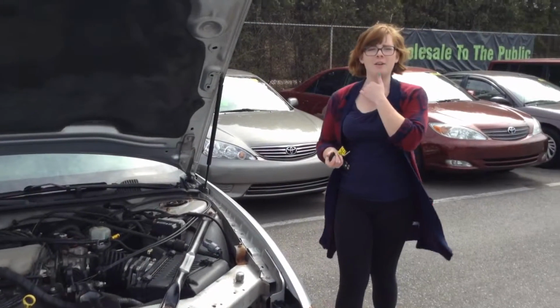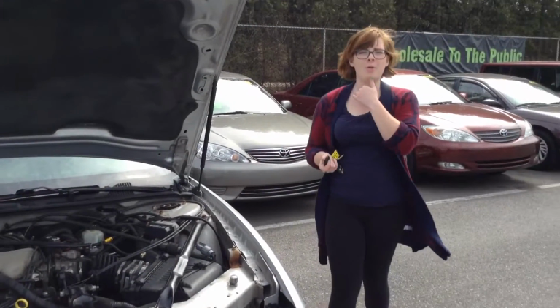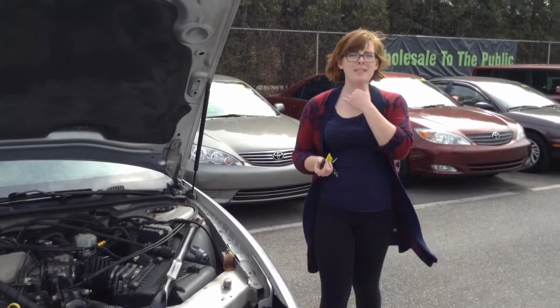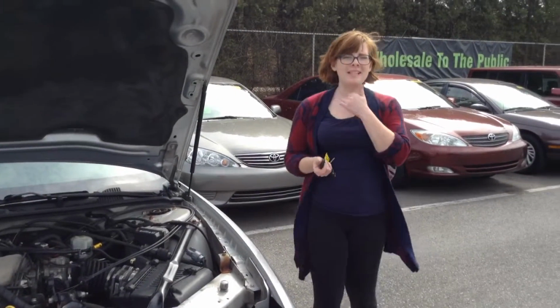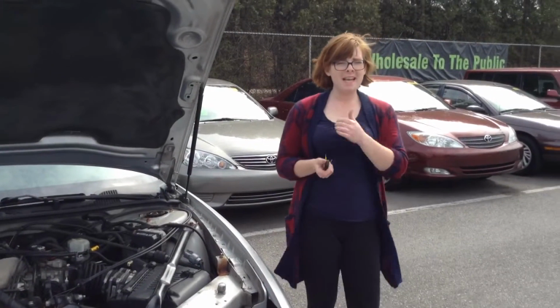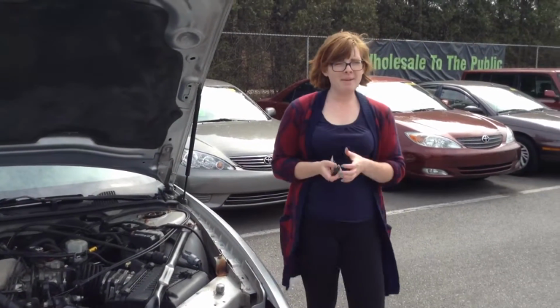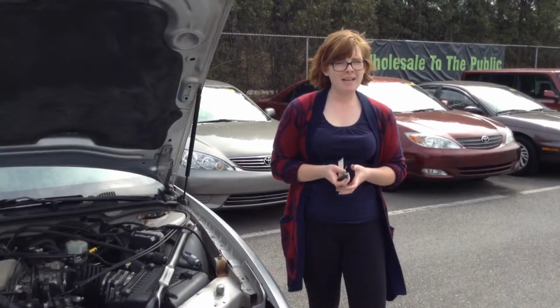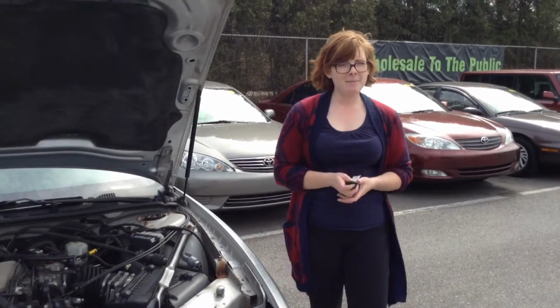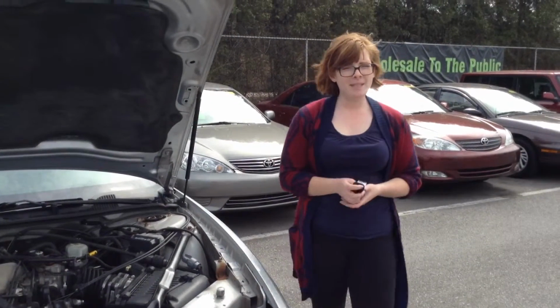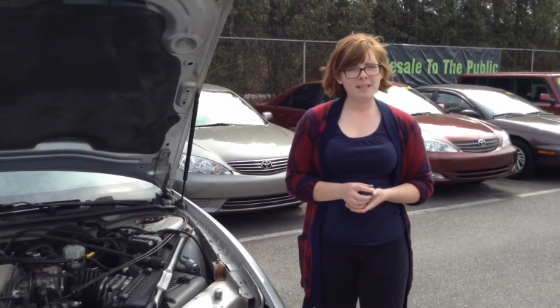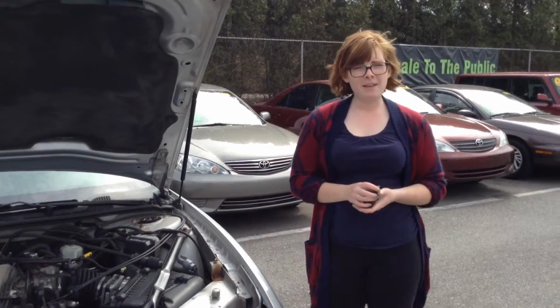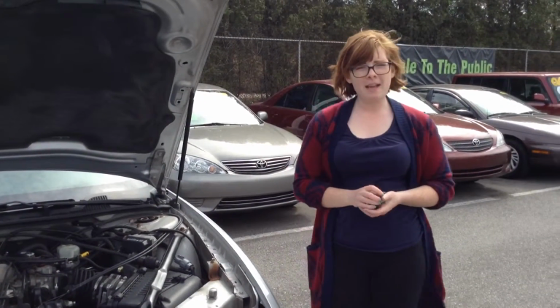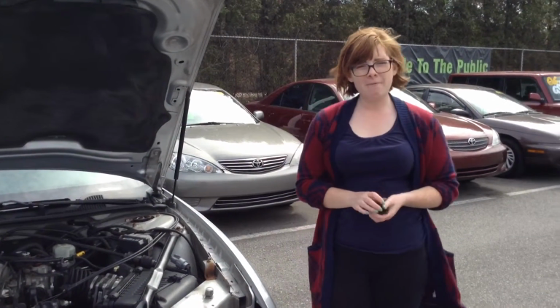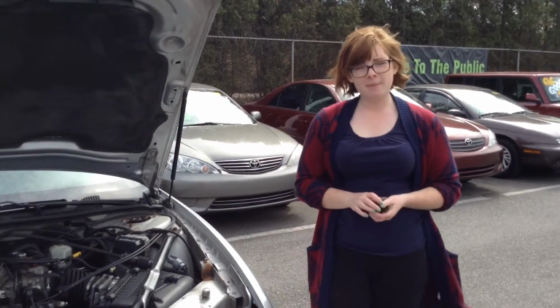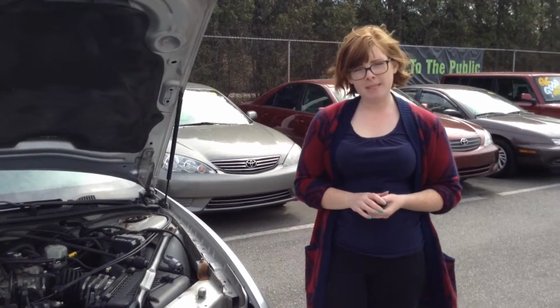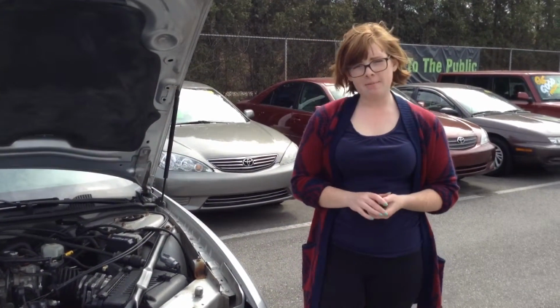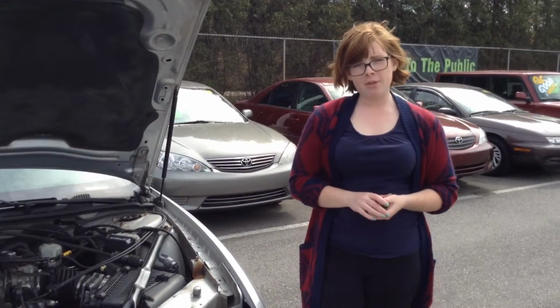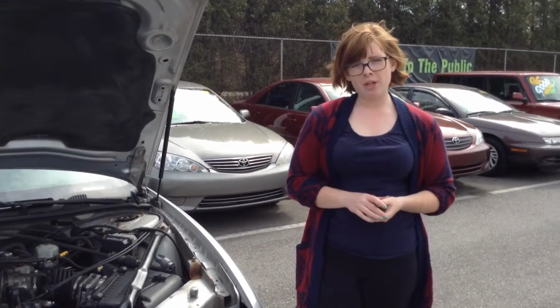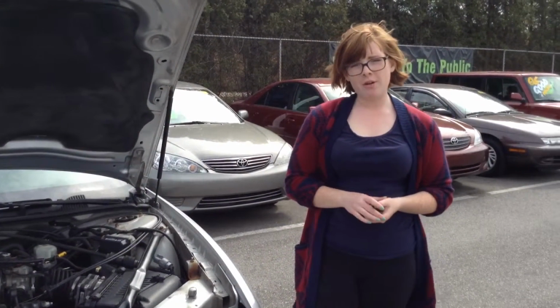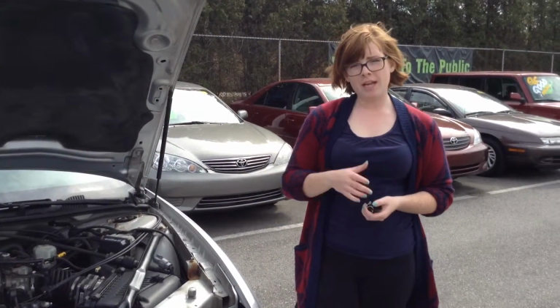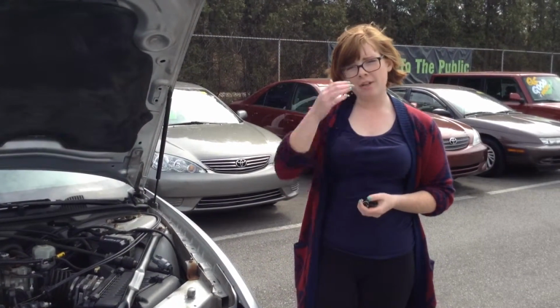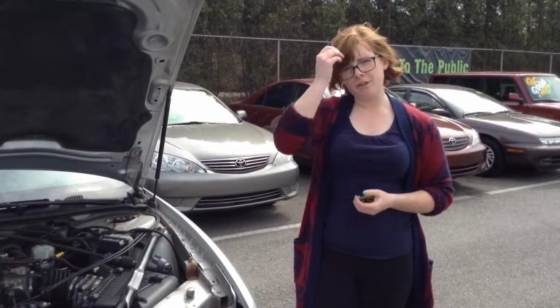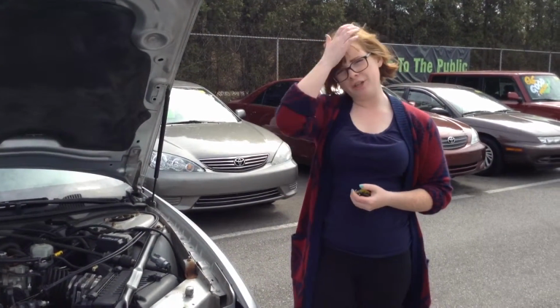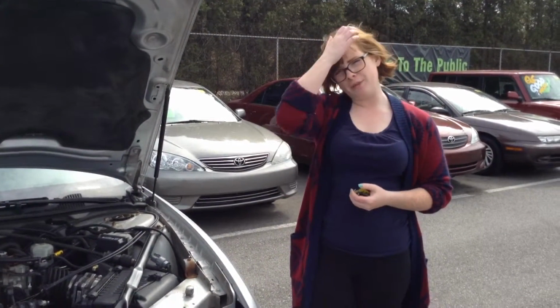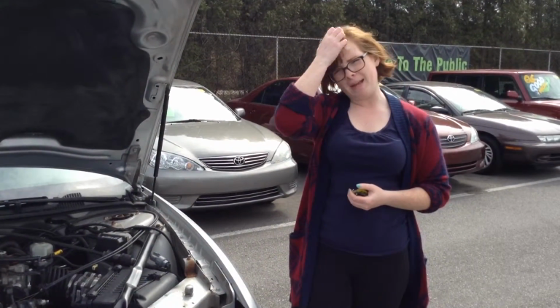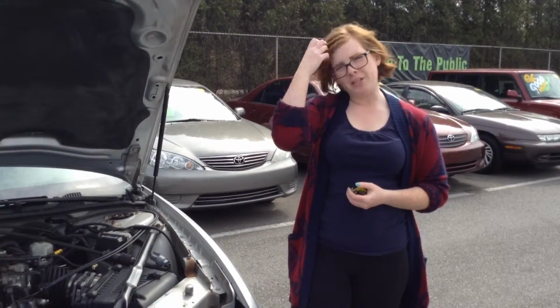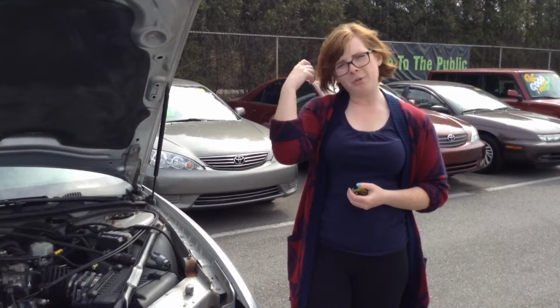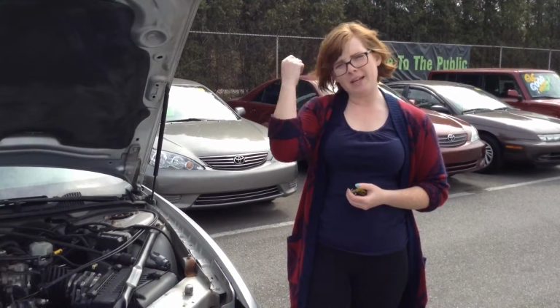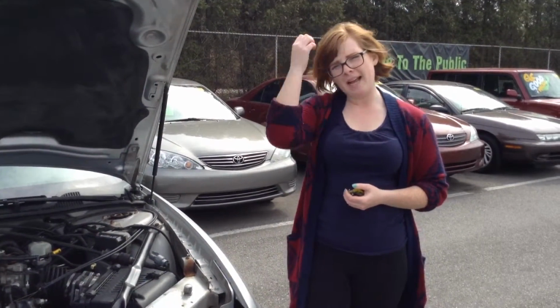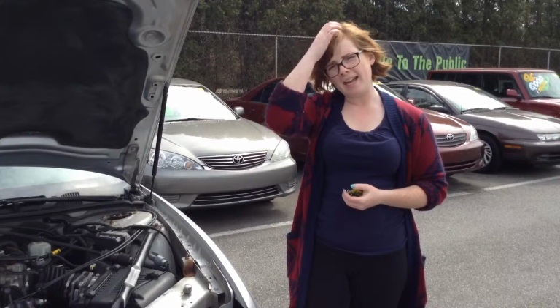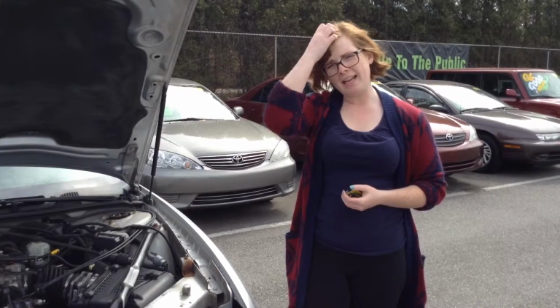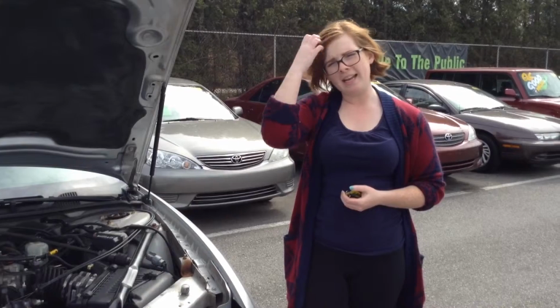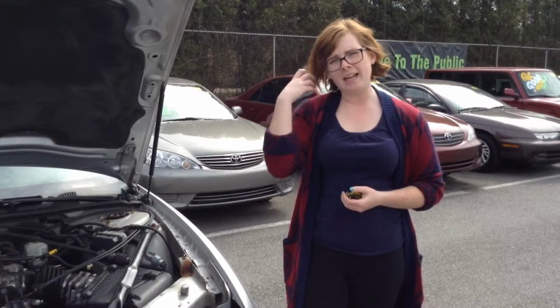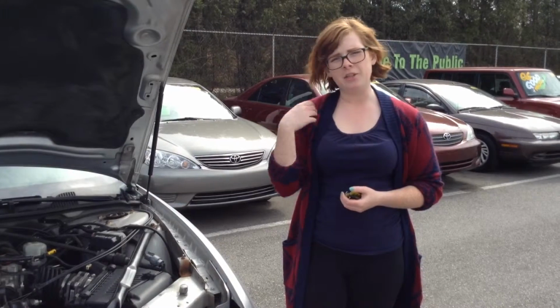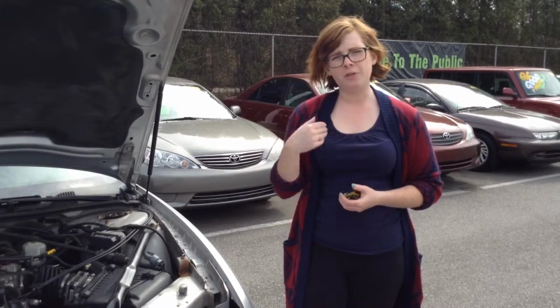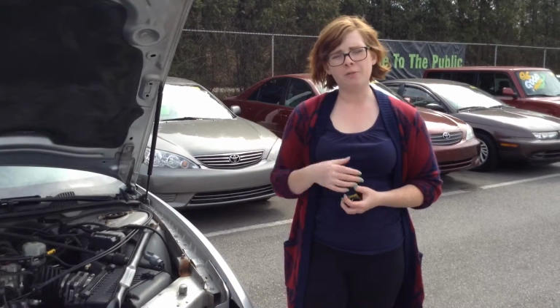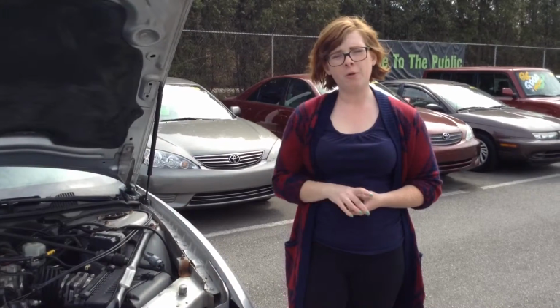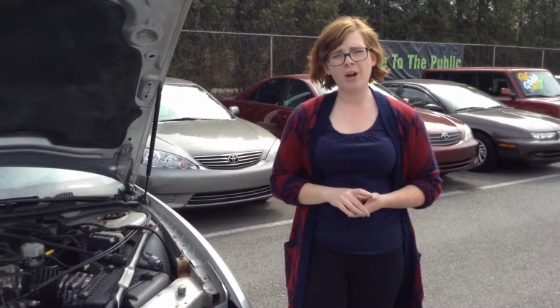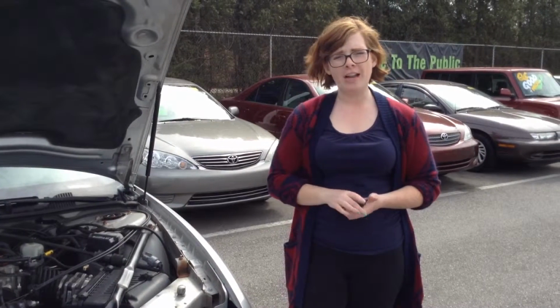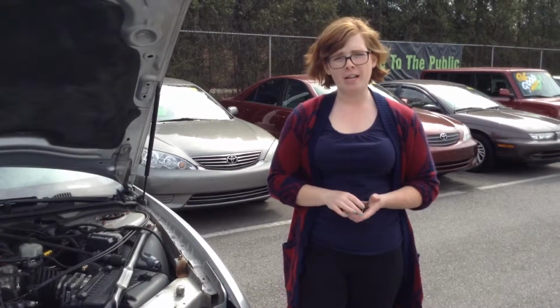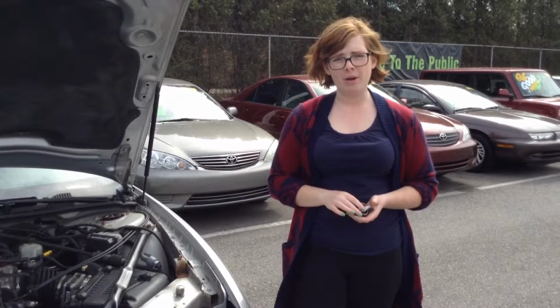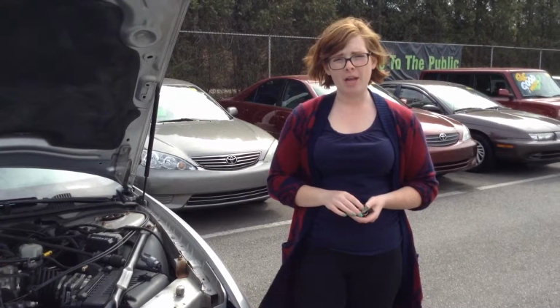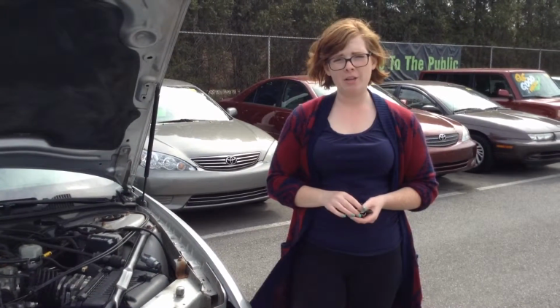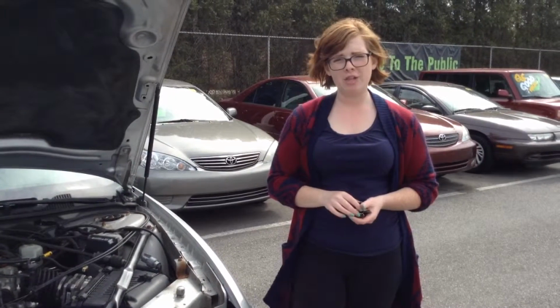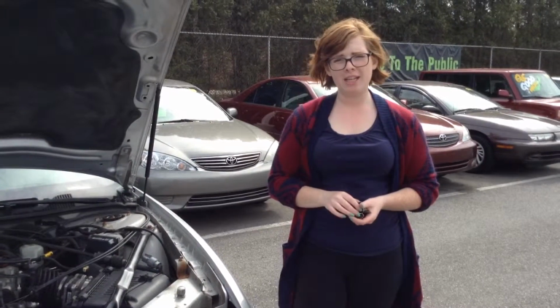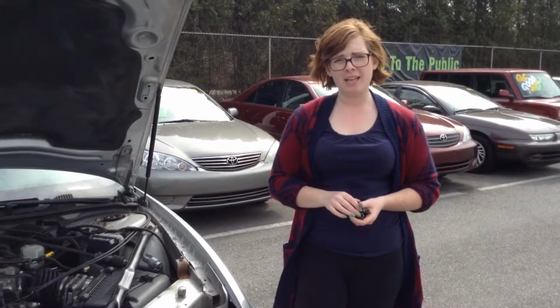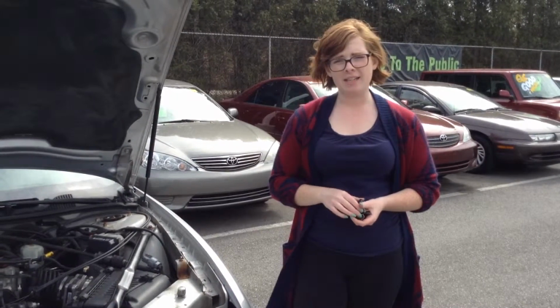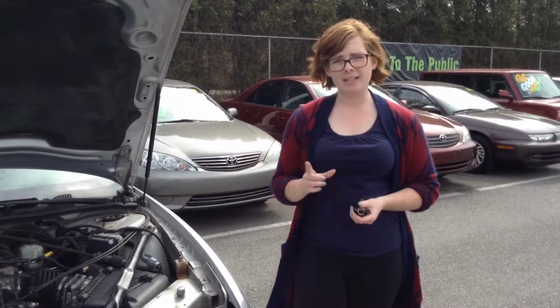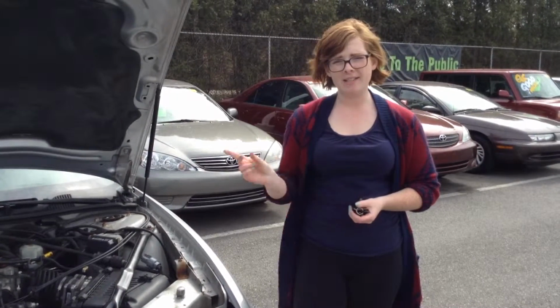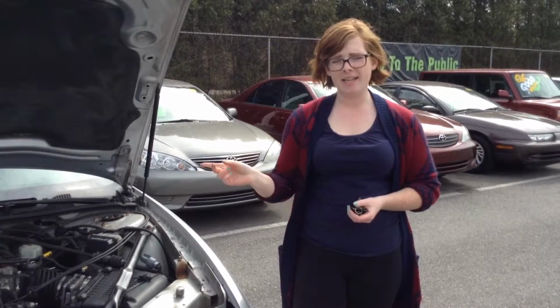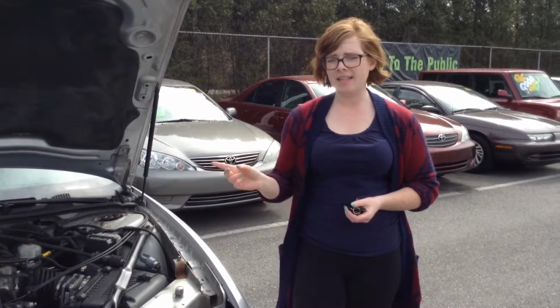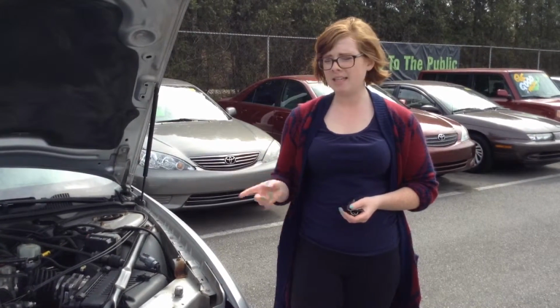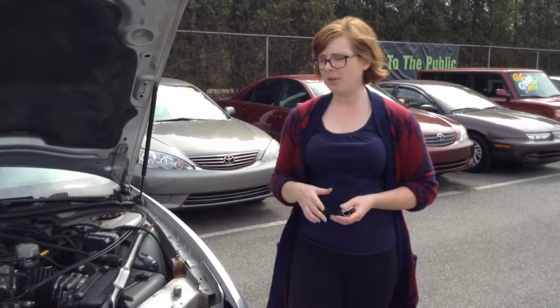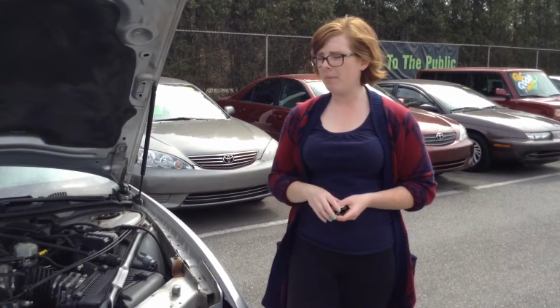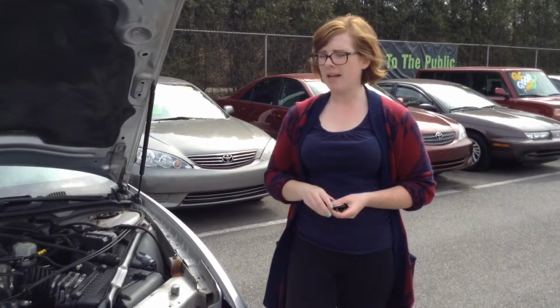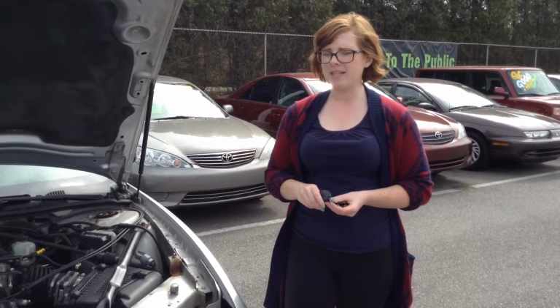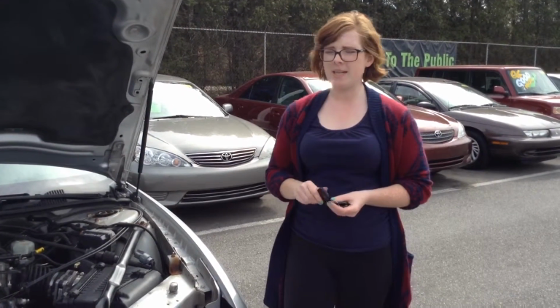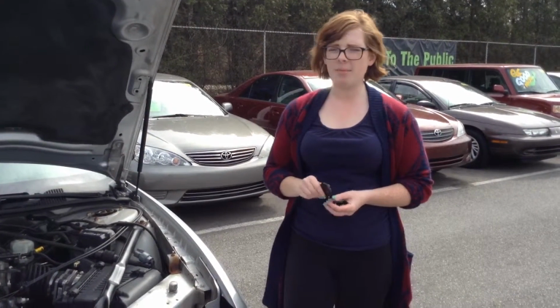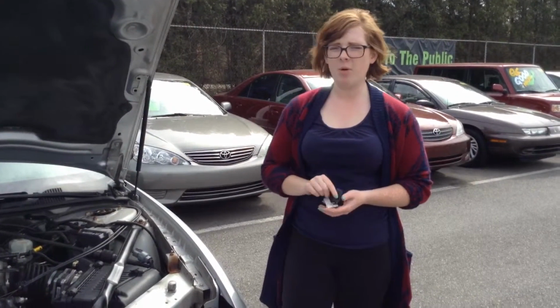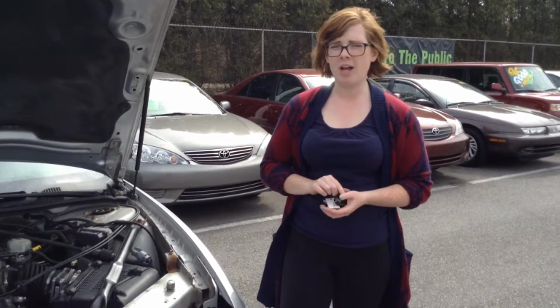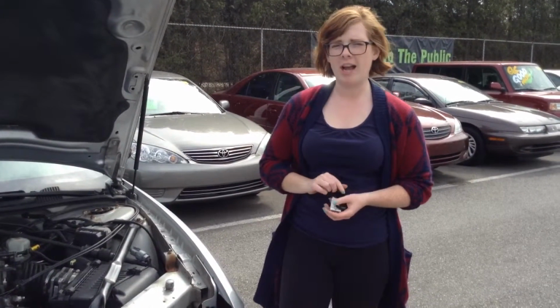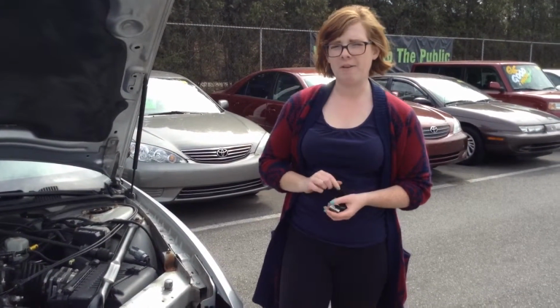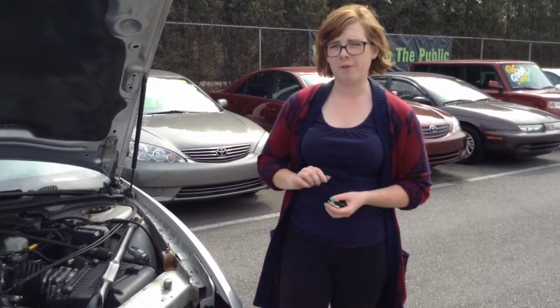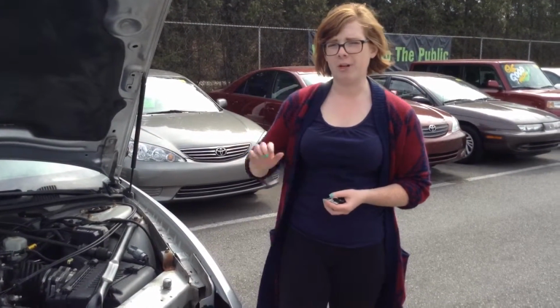Once again, my name is Olivia, I'm from Team Toyota. You can reach me at 219-924-8100. We're located on Route 41.